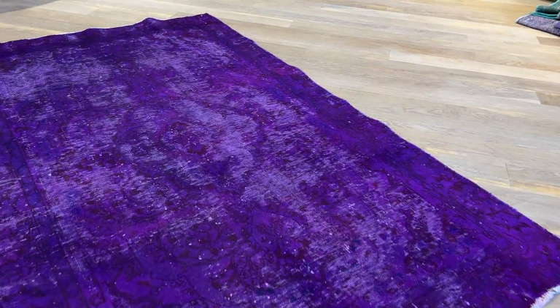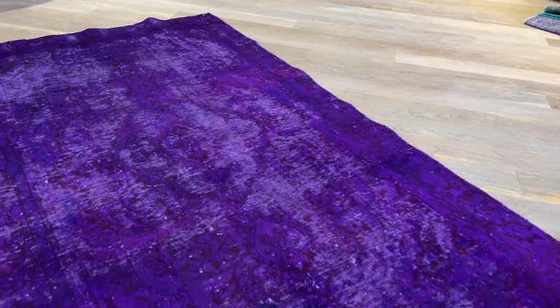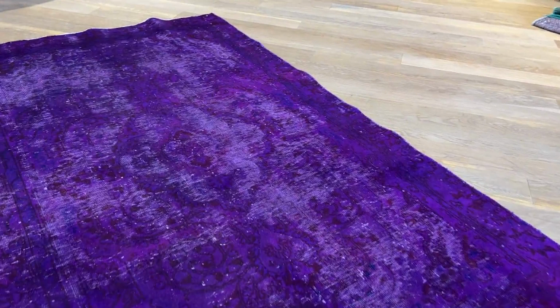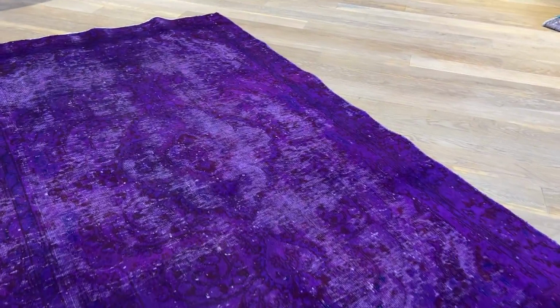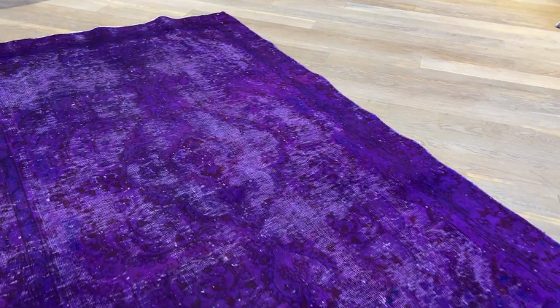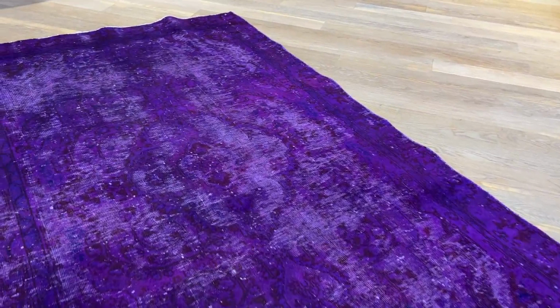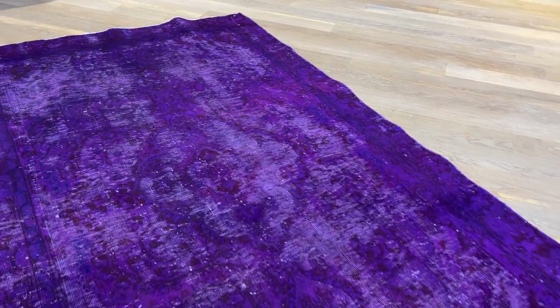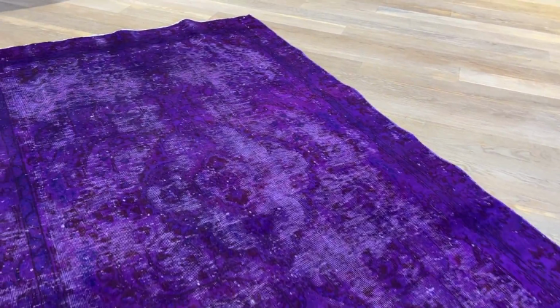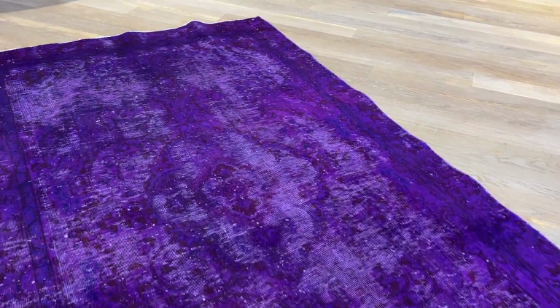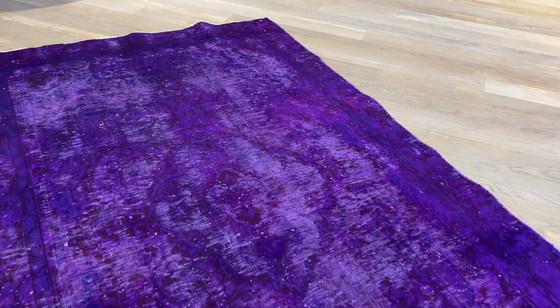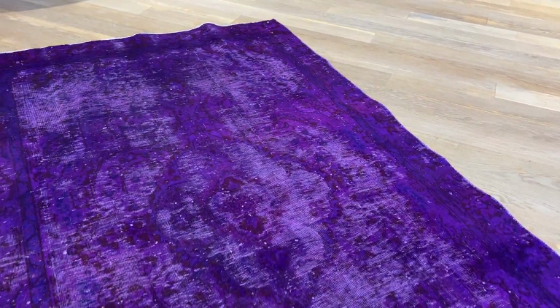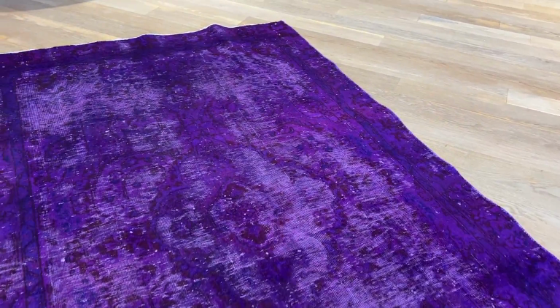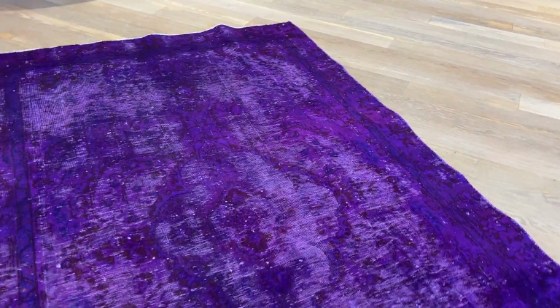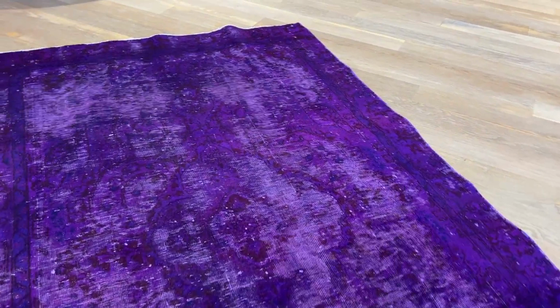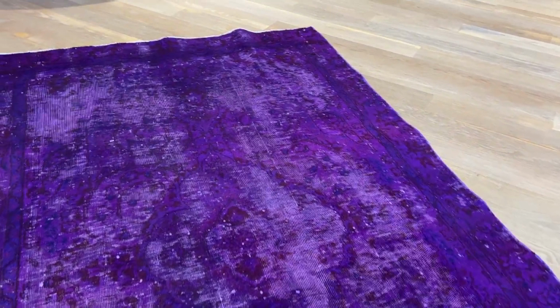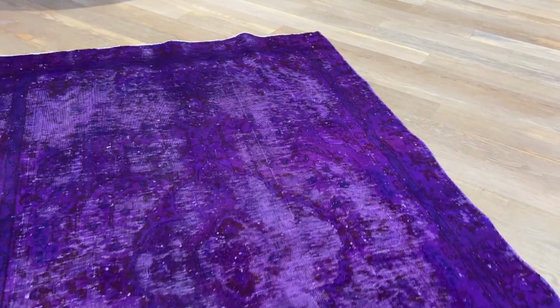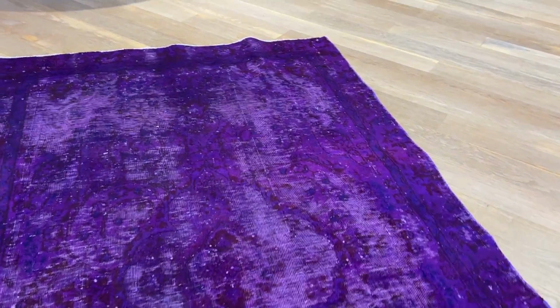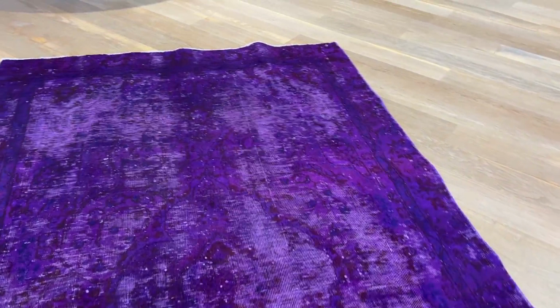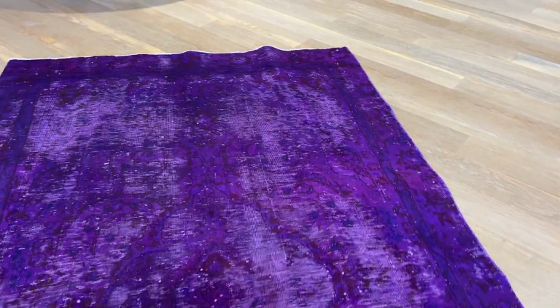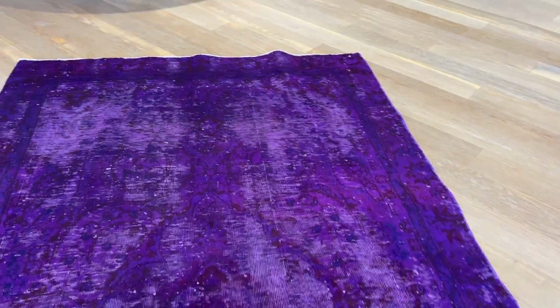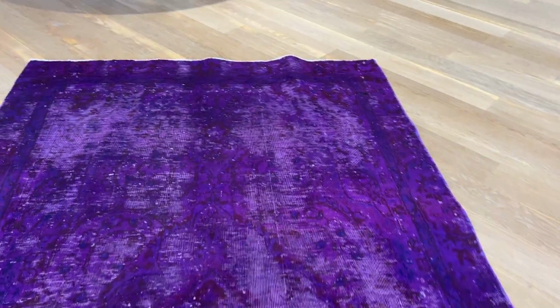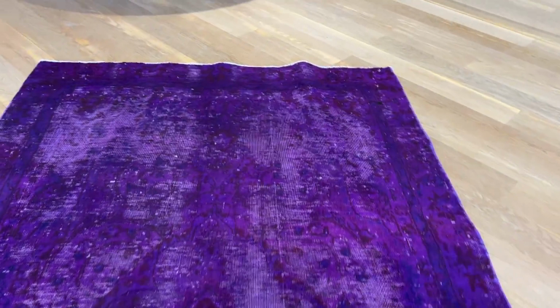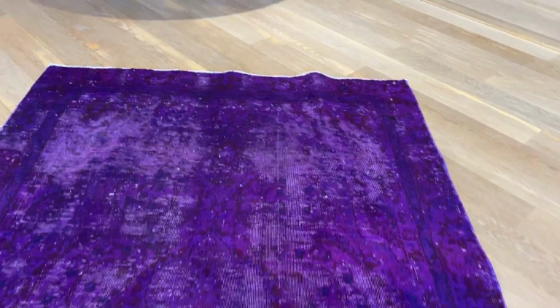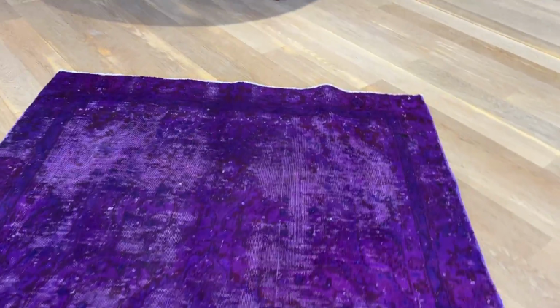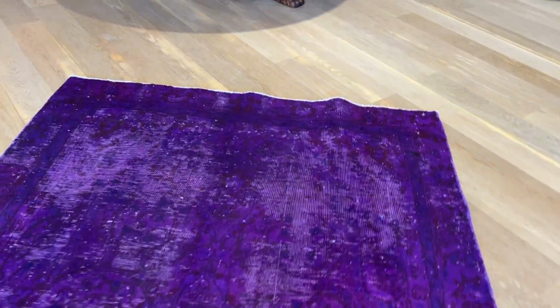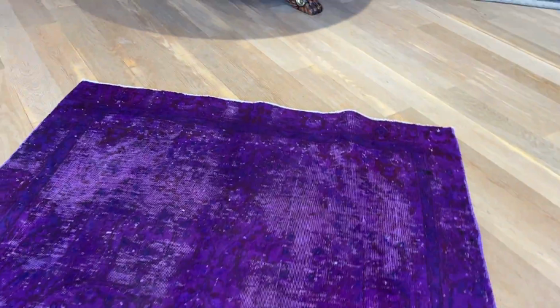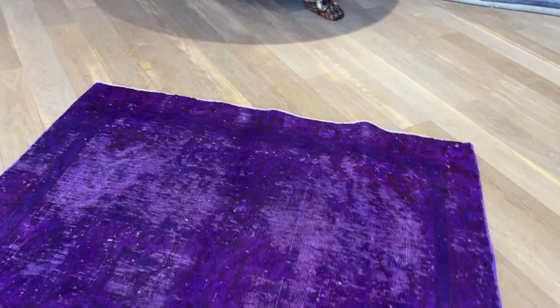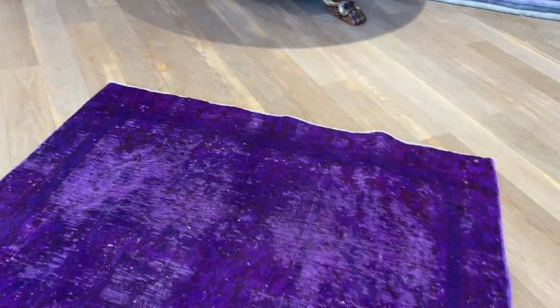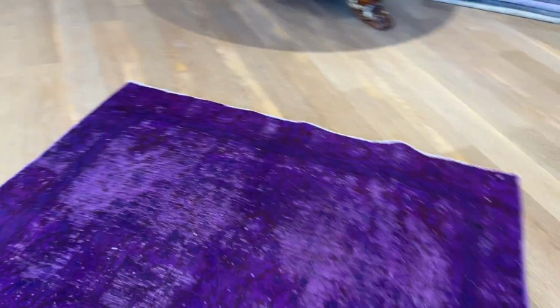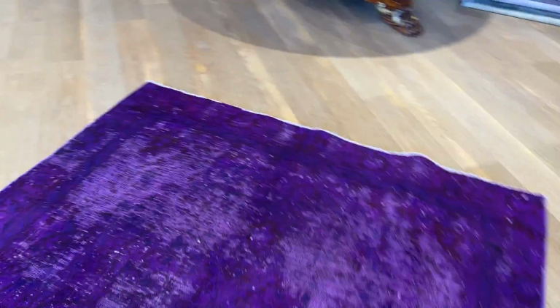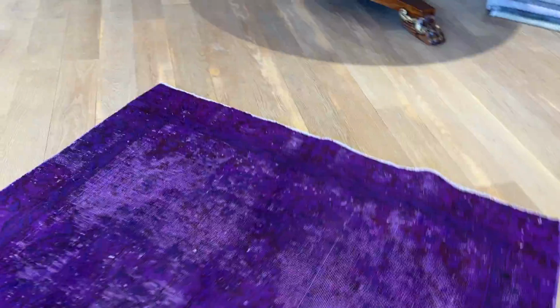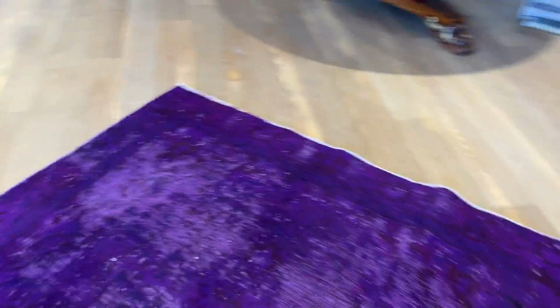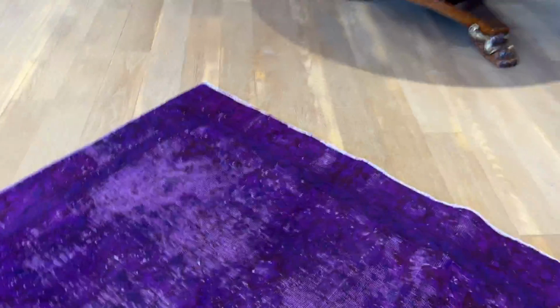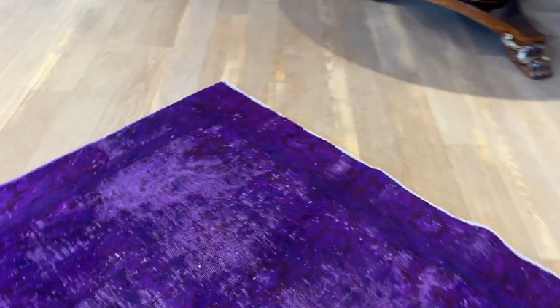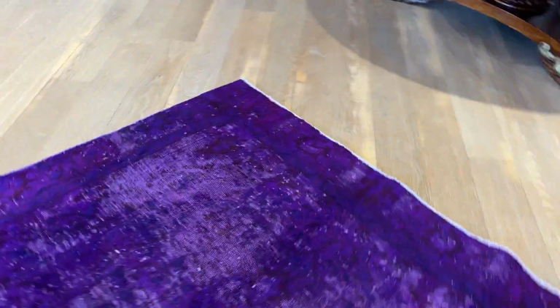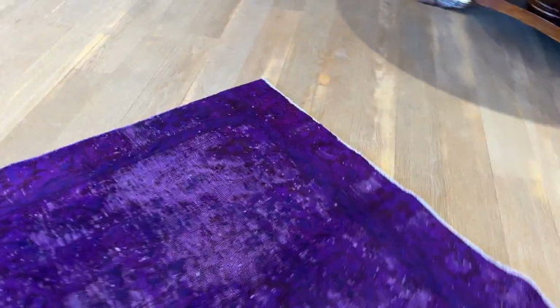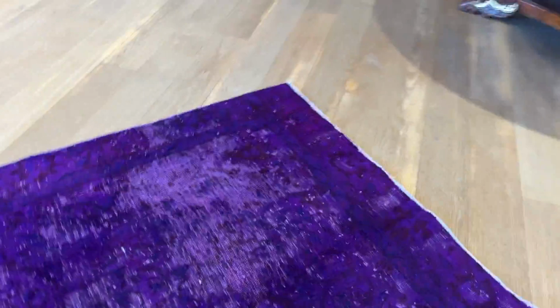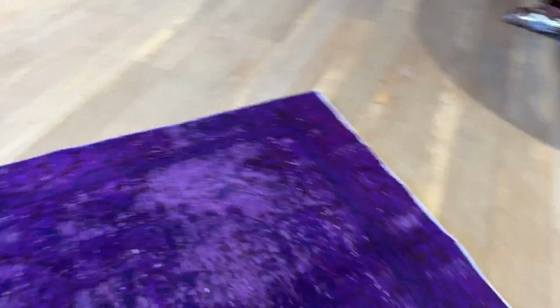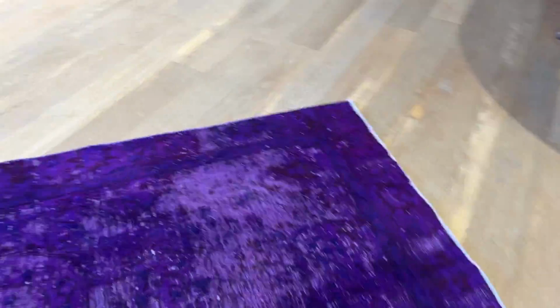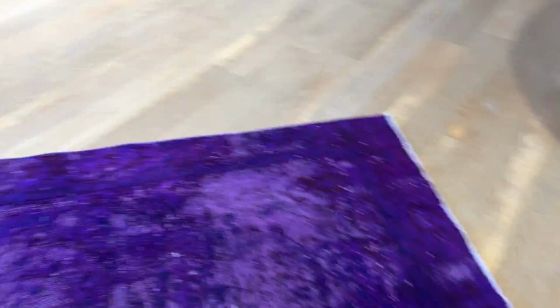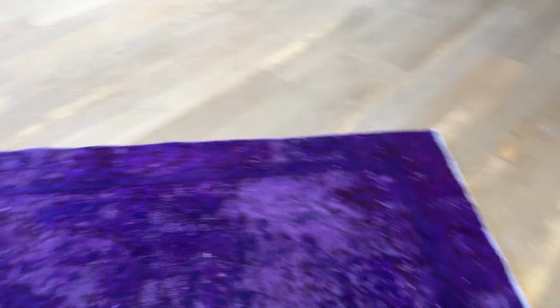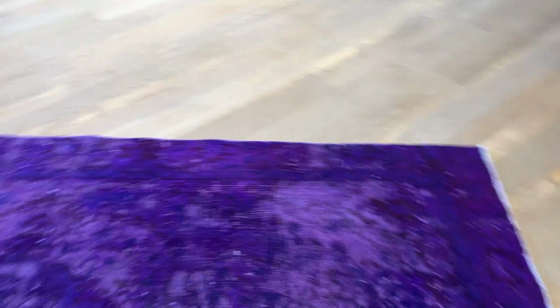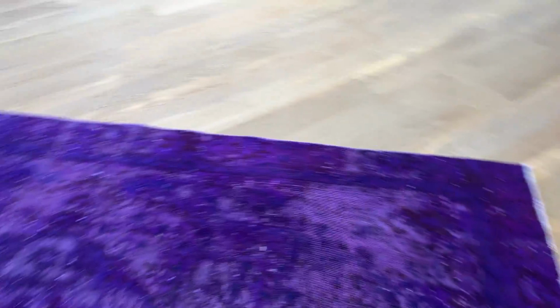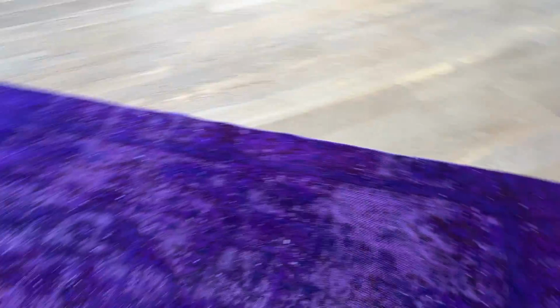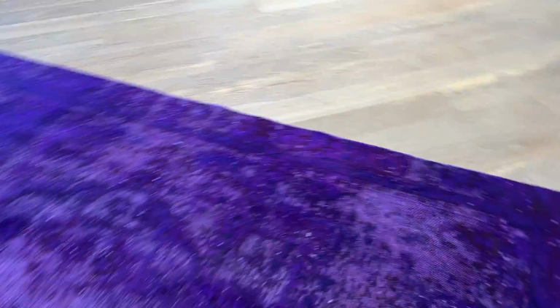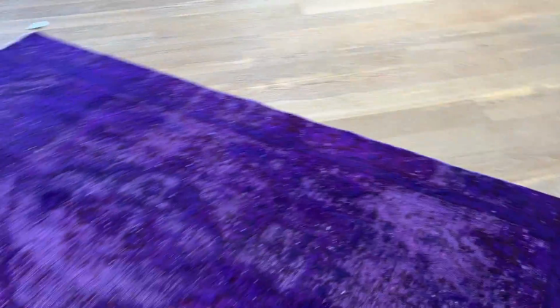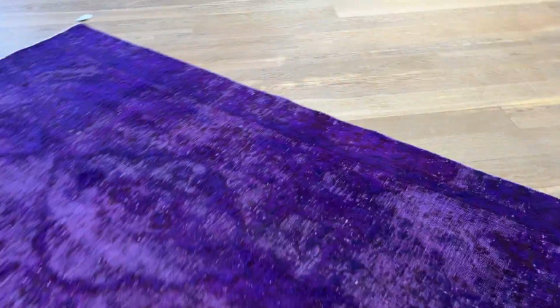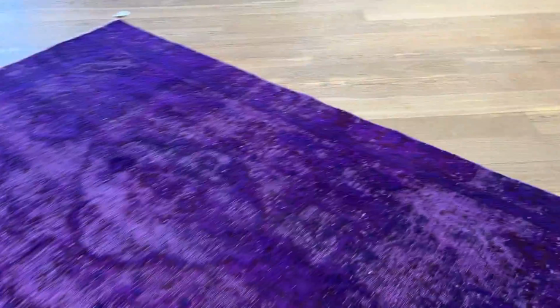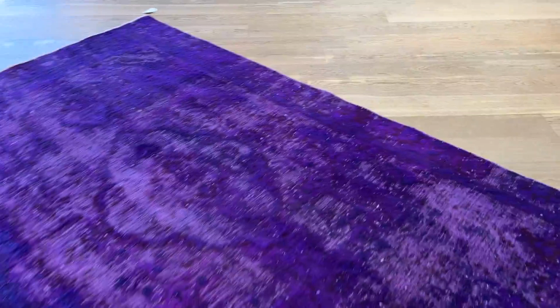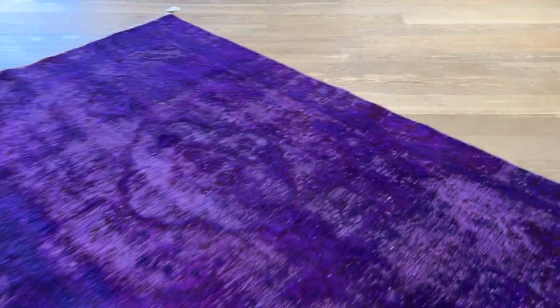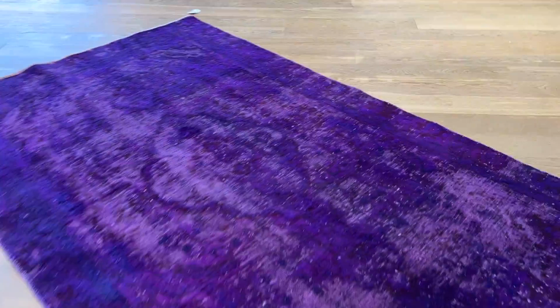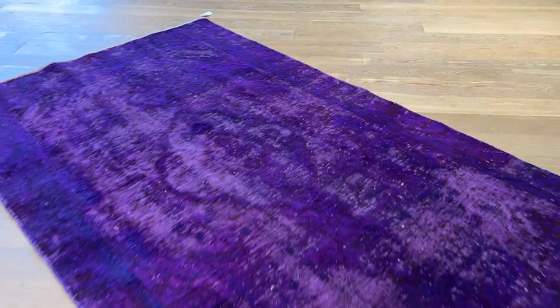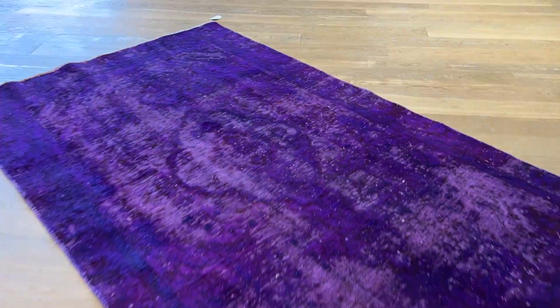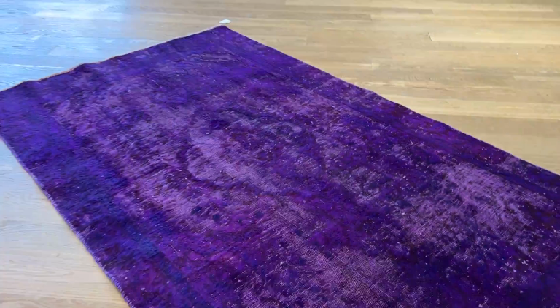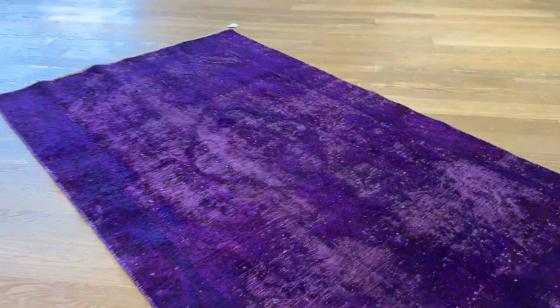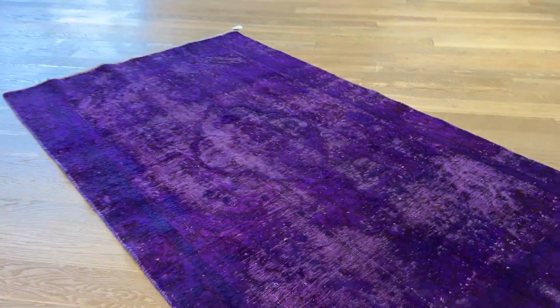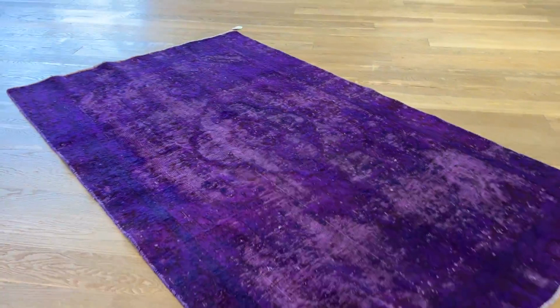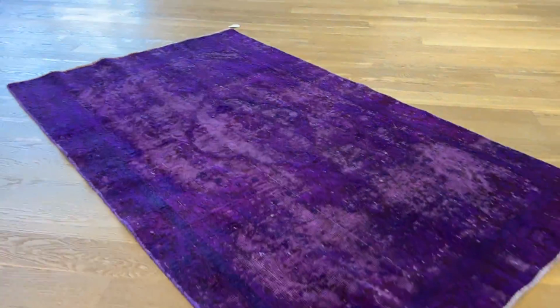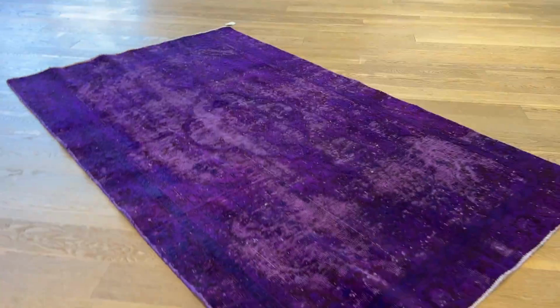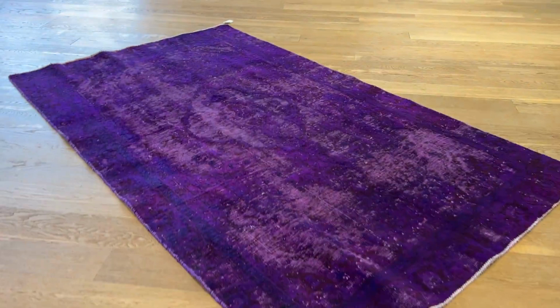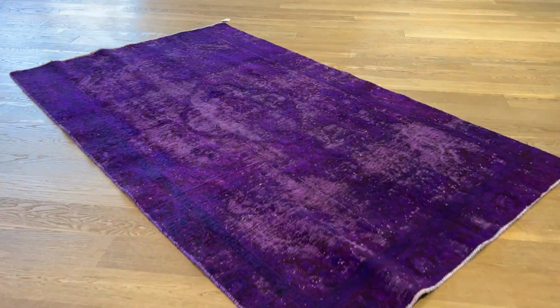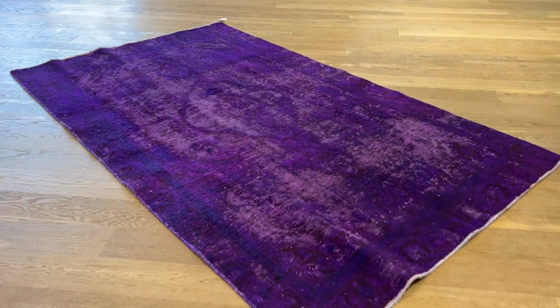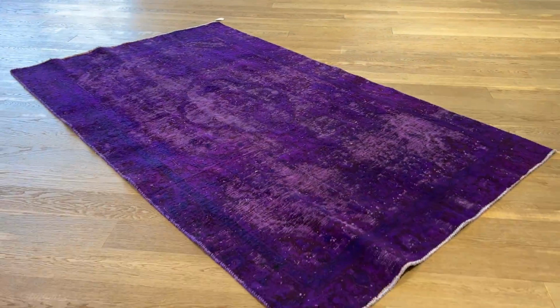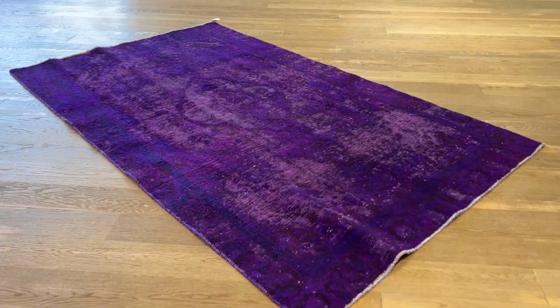These are sometimes reactive carpets. This is why we take pictures and videos on the 360, to show how it looks.